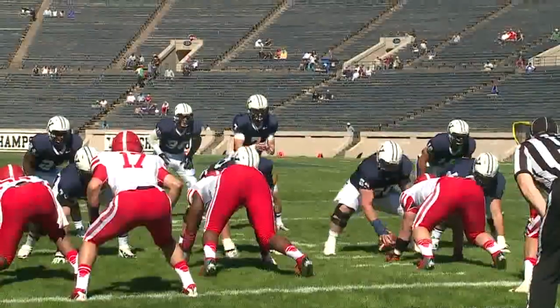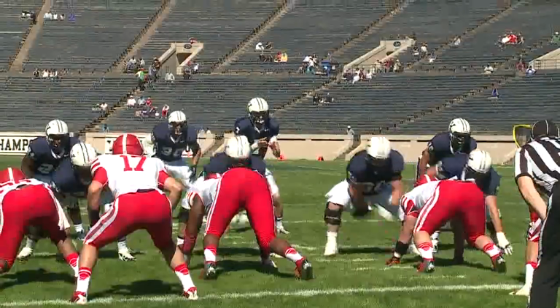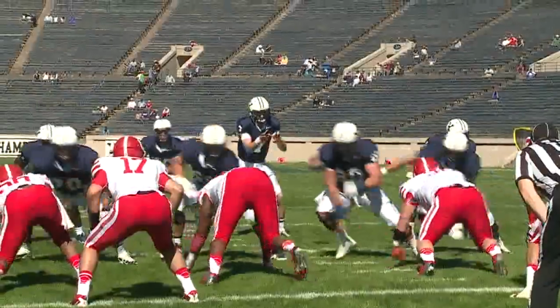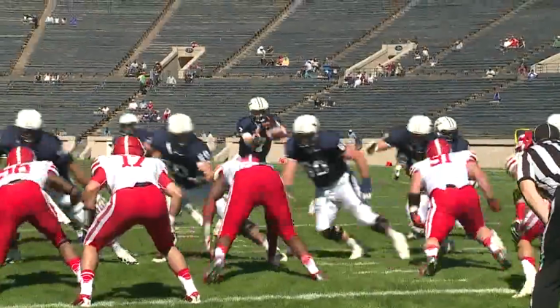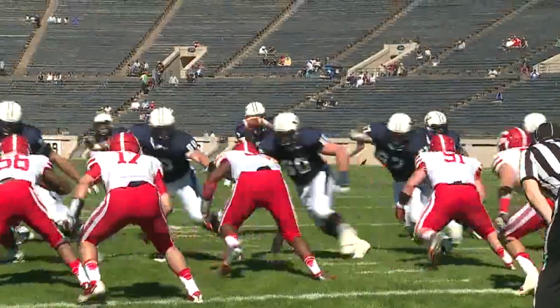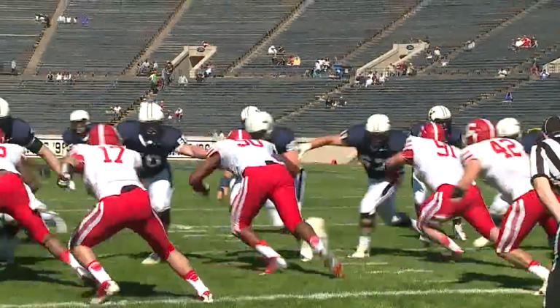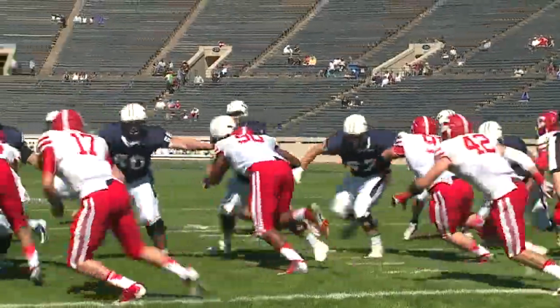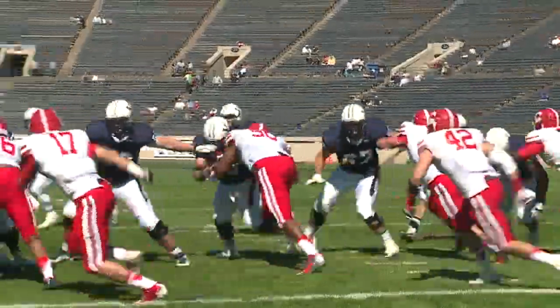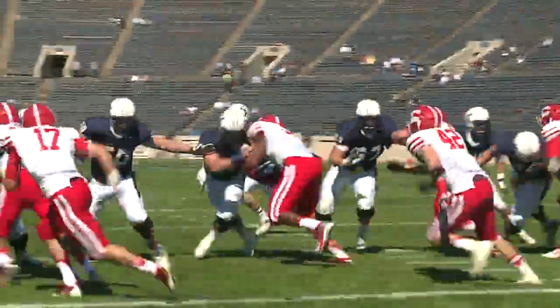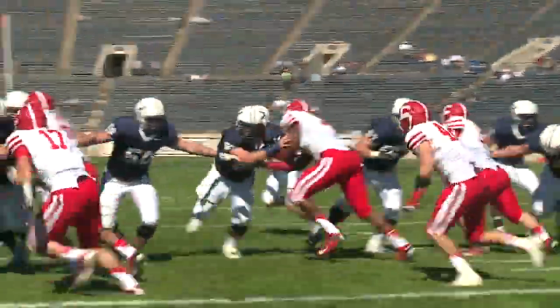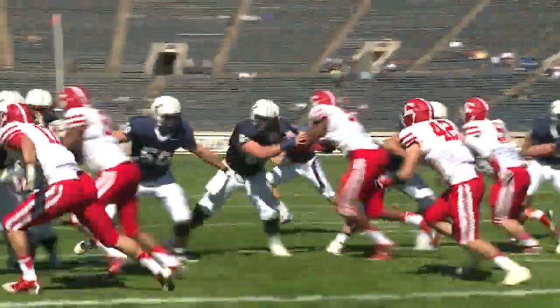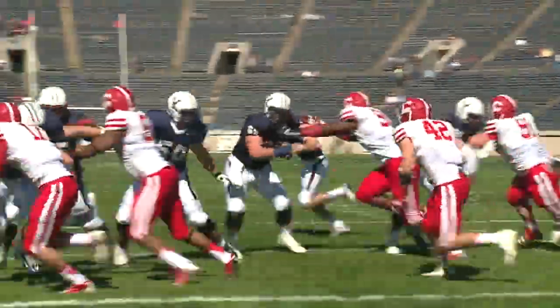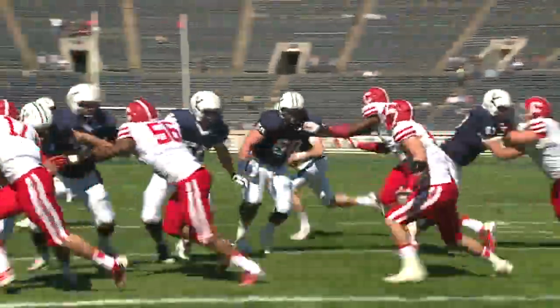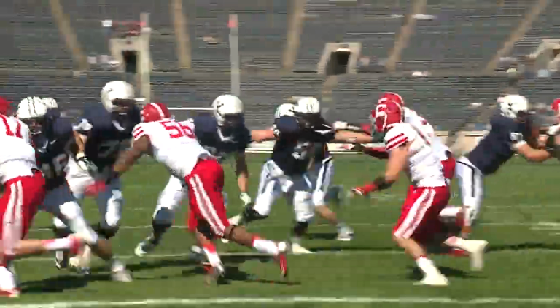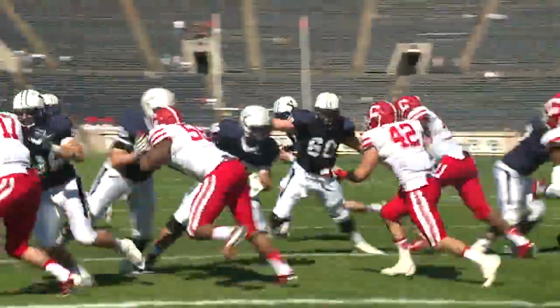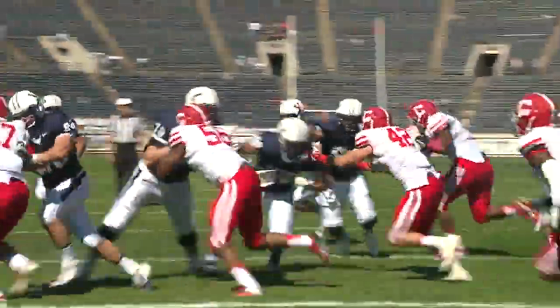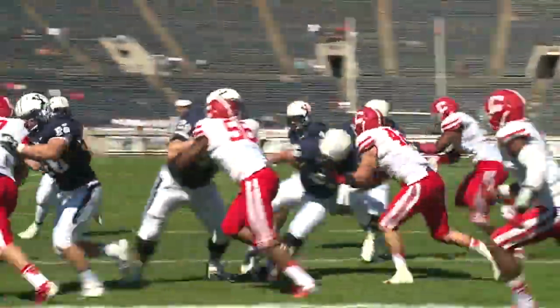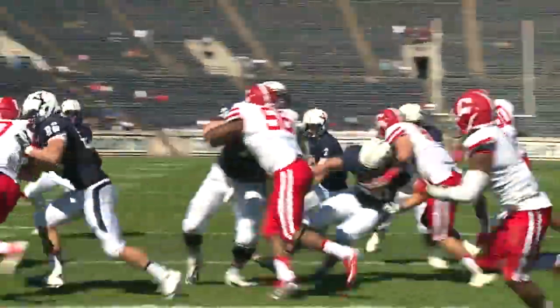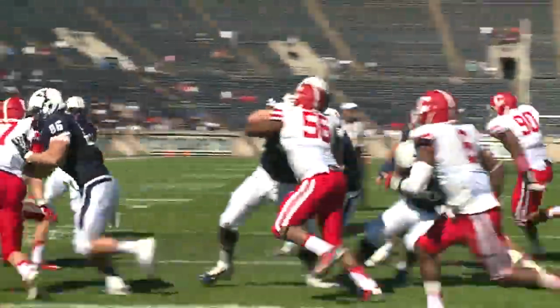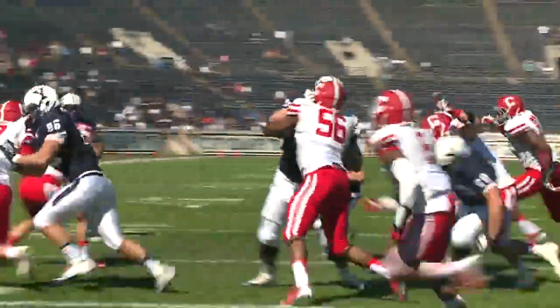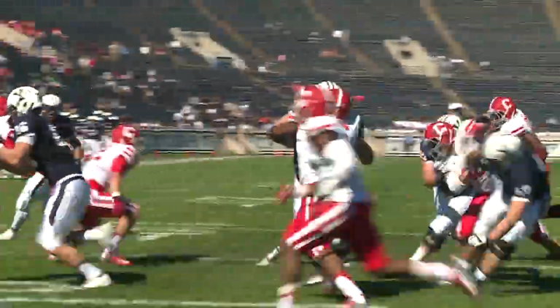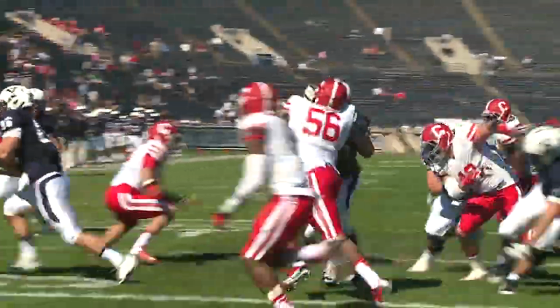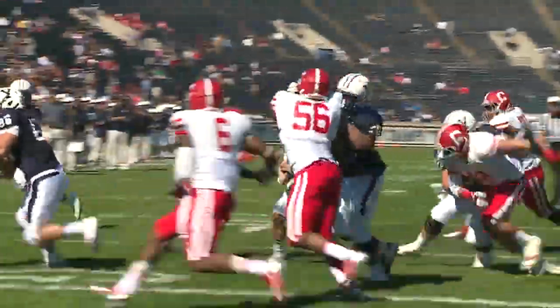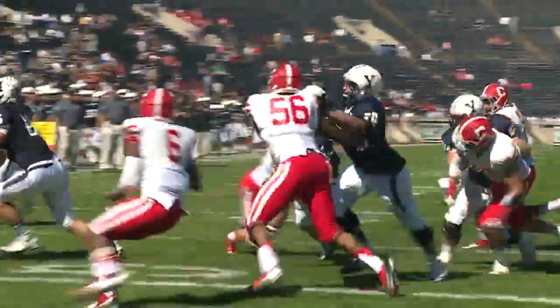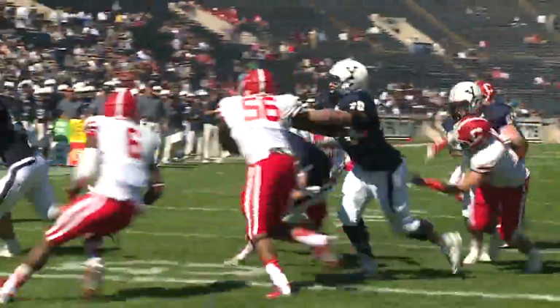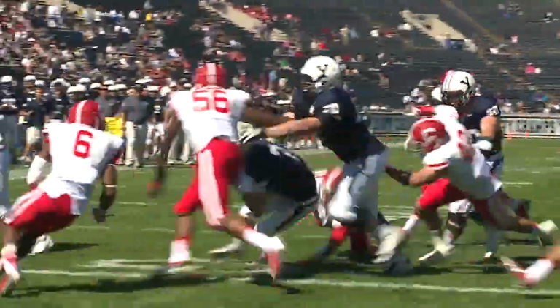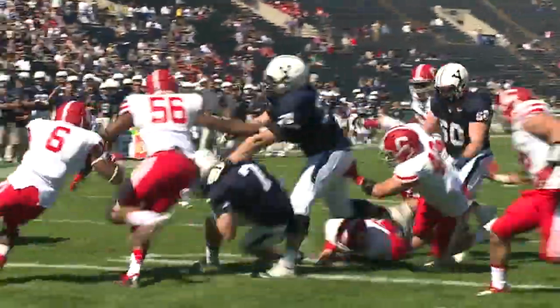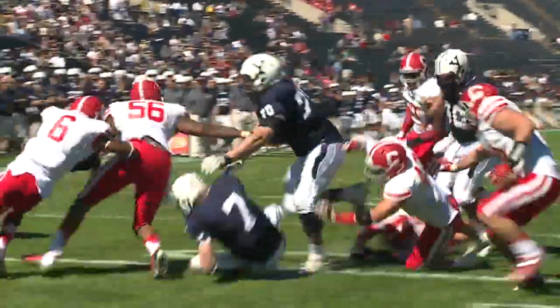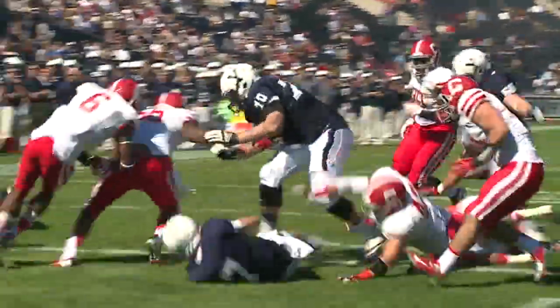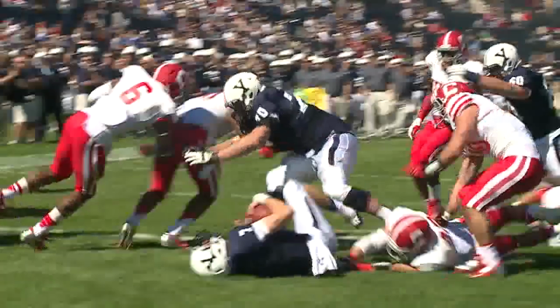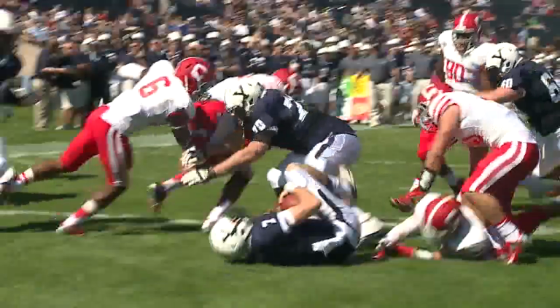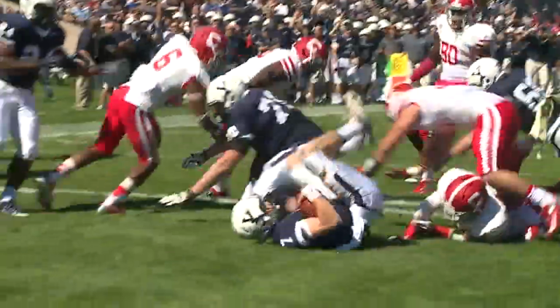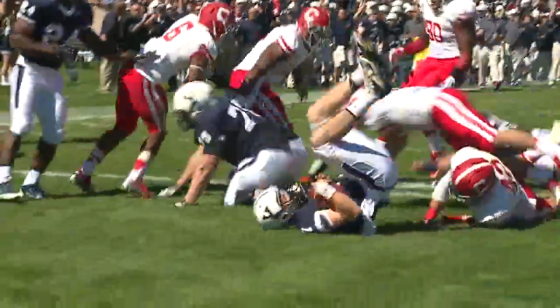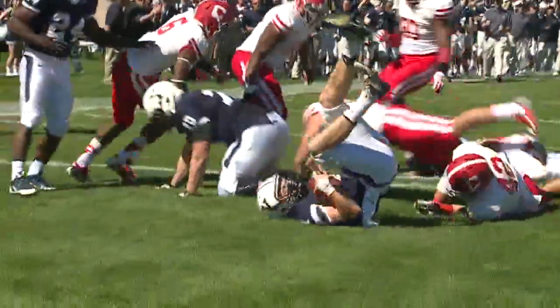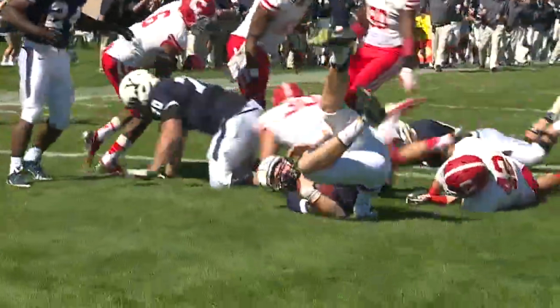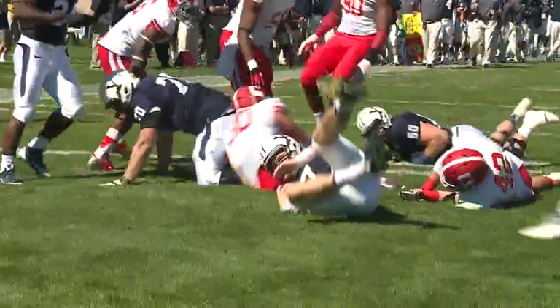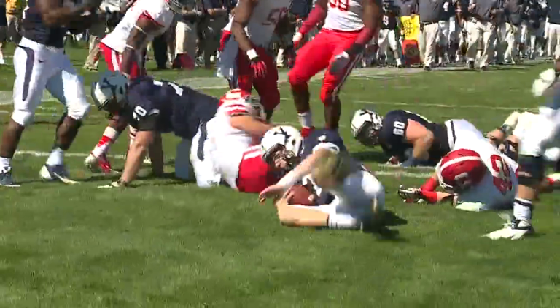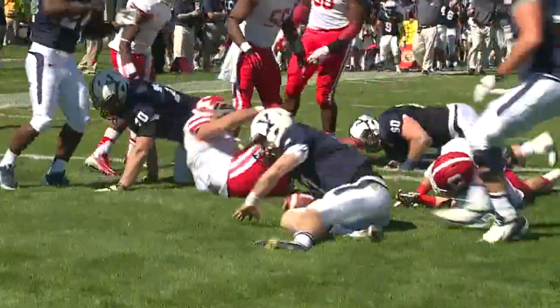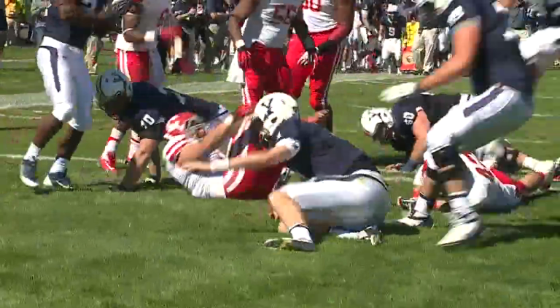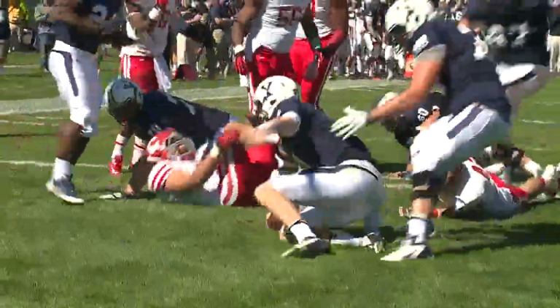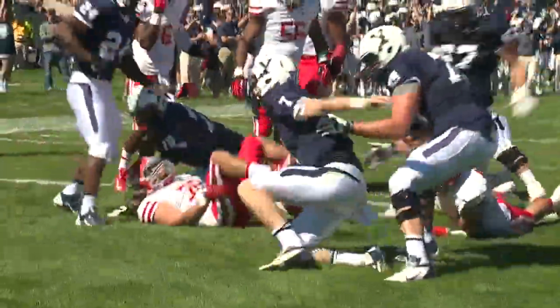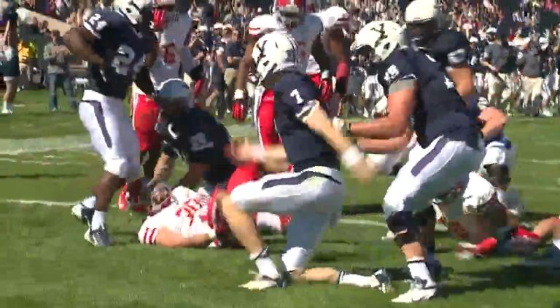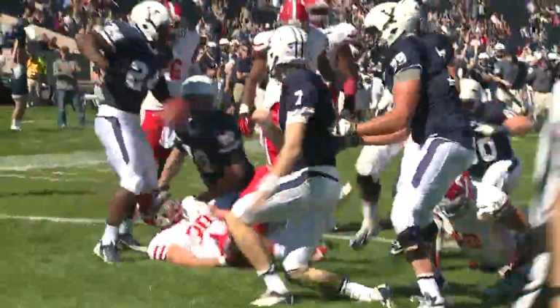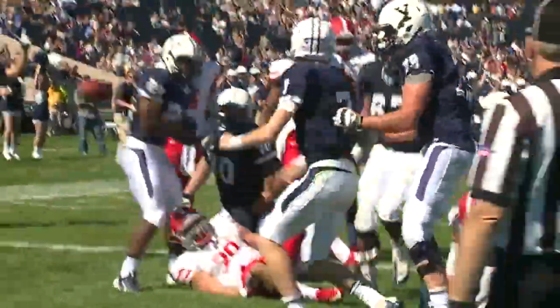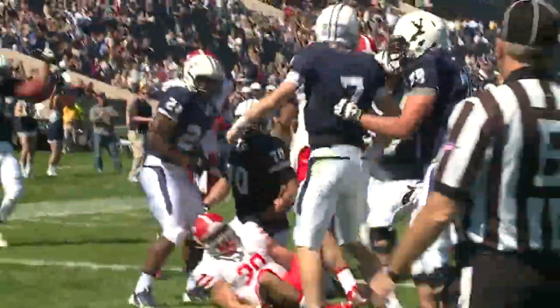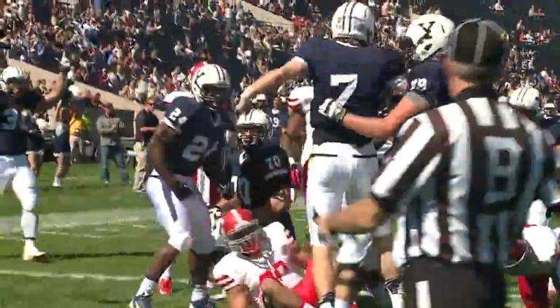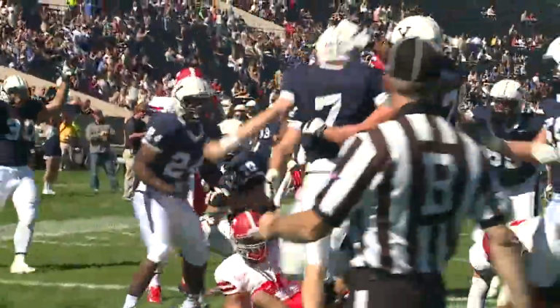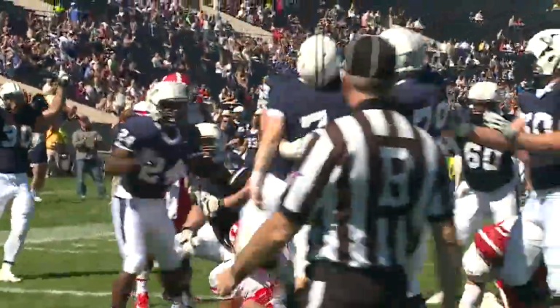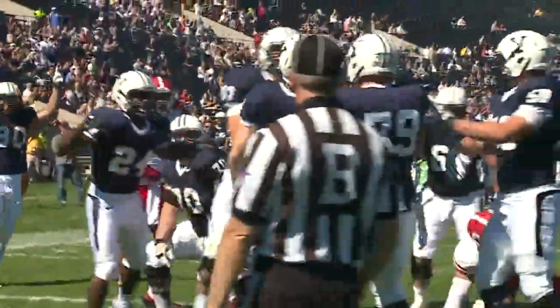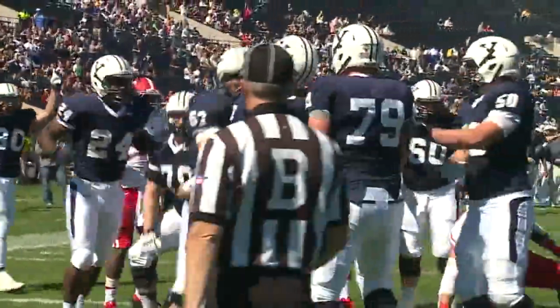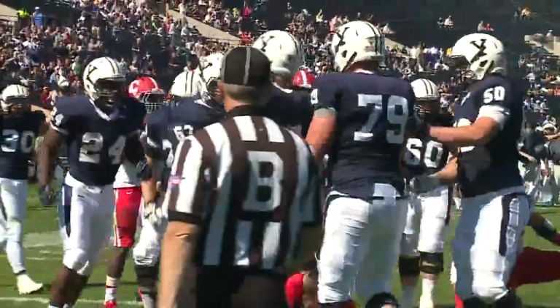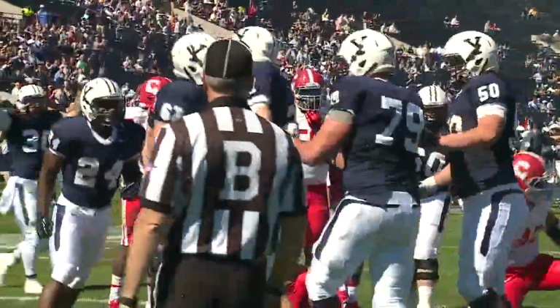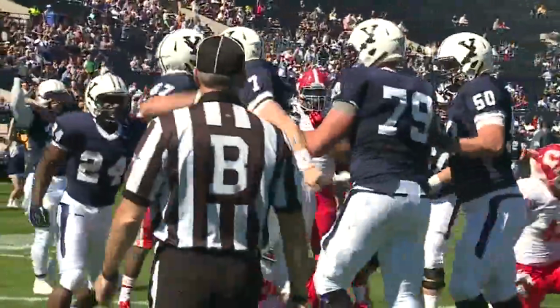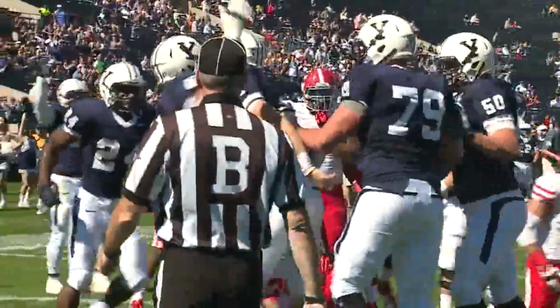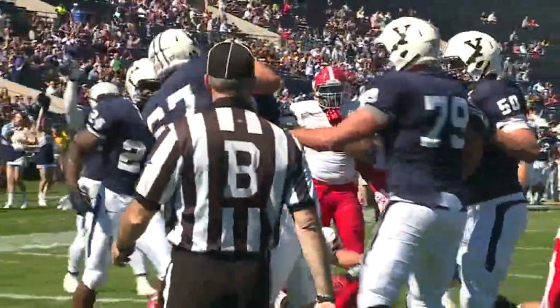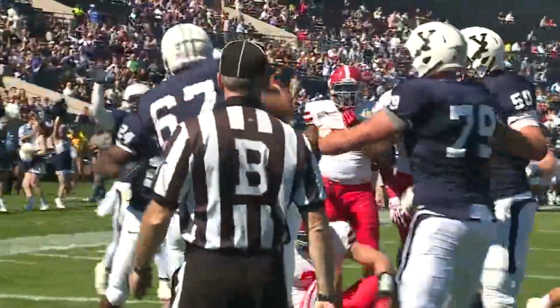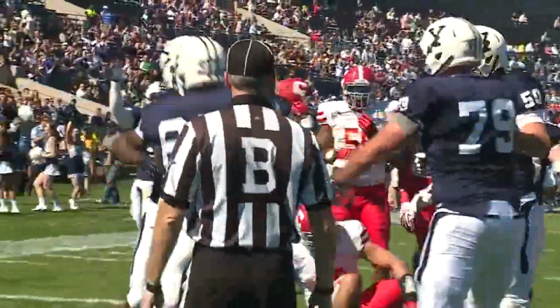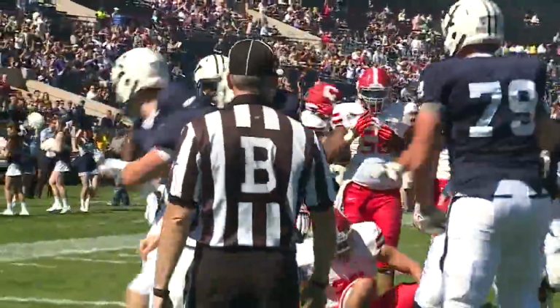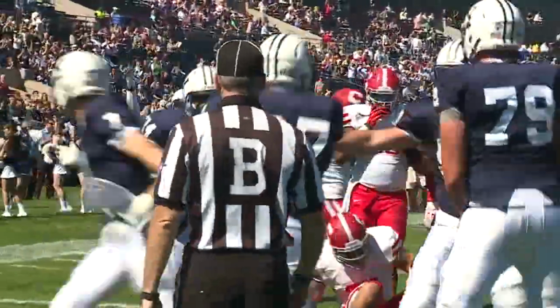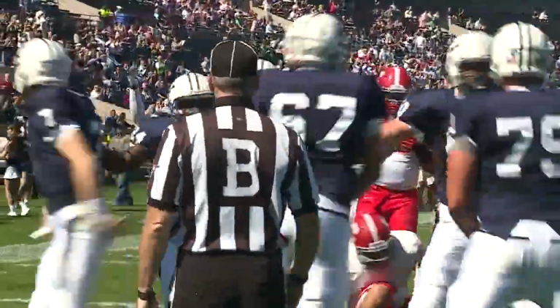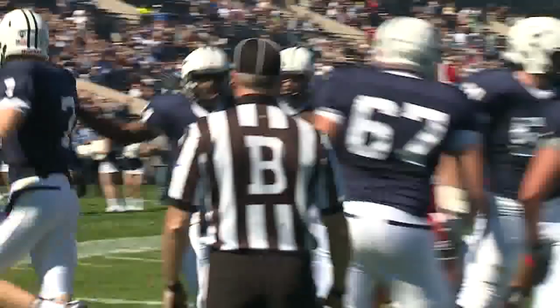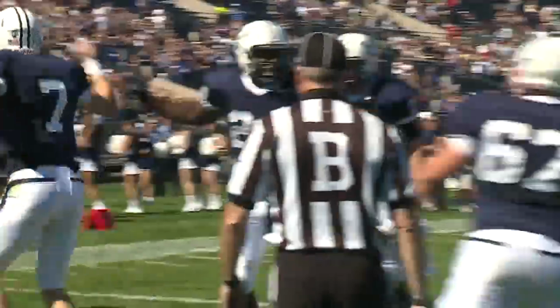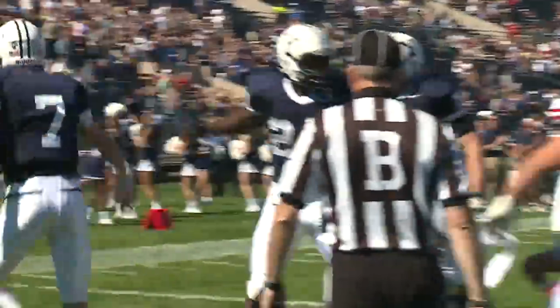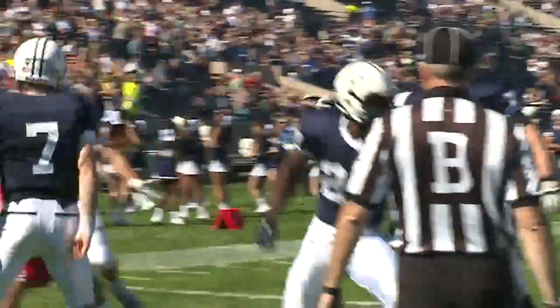He passed for 3-53 on the day. Final play of the drive, does it with his feet. A three-yard touchdown for Furman. Seven-zip Bulldogs.